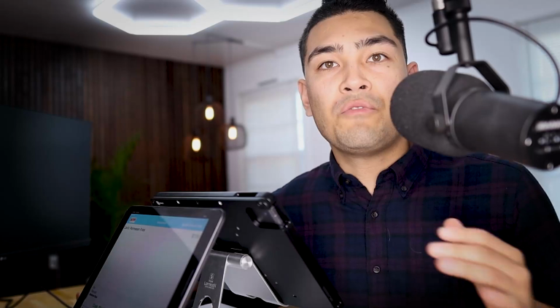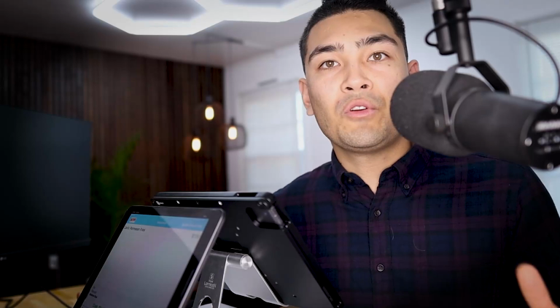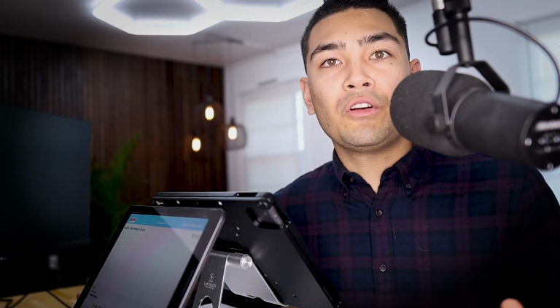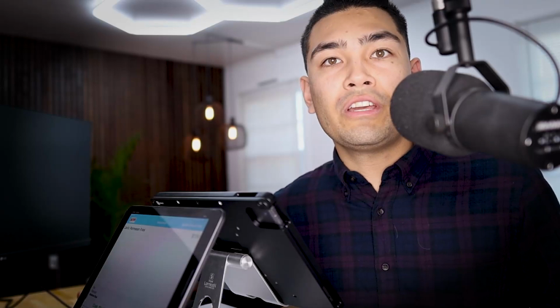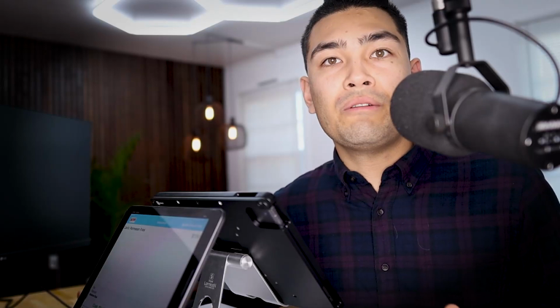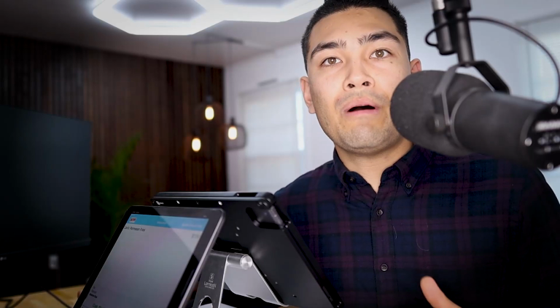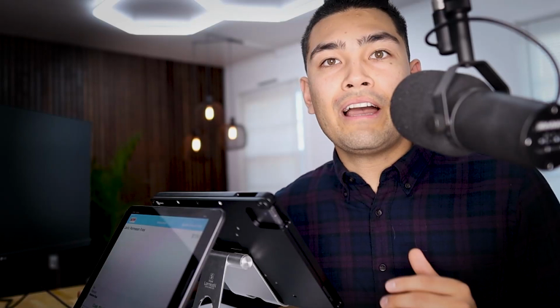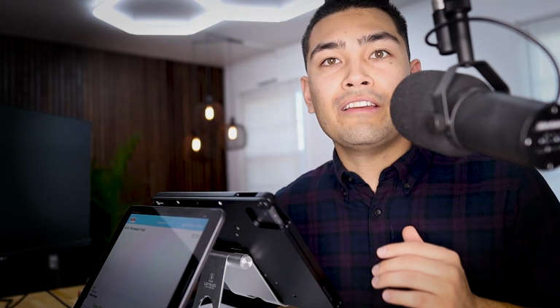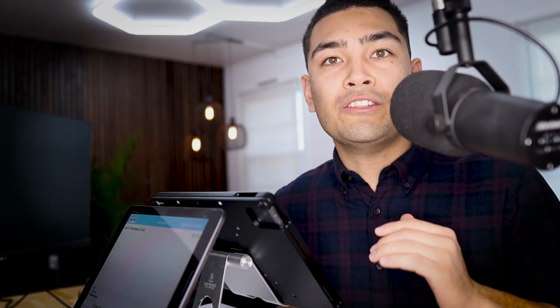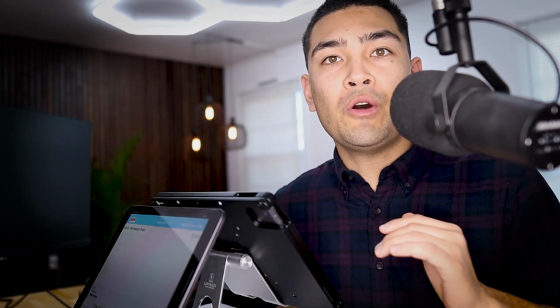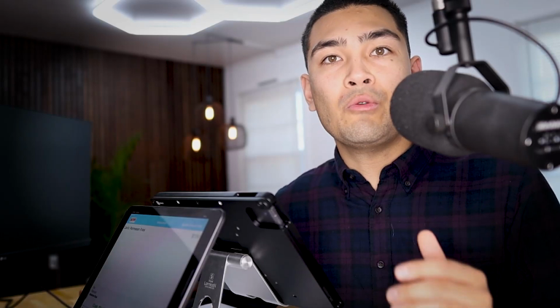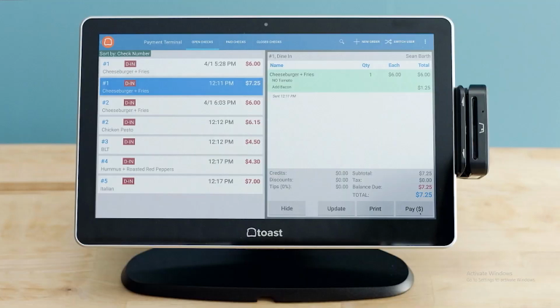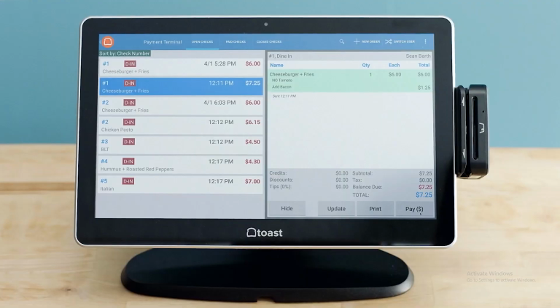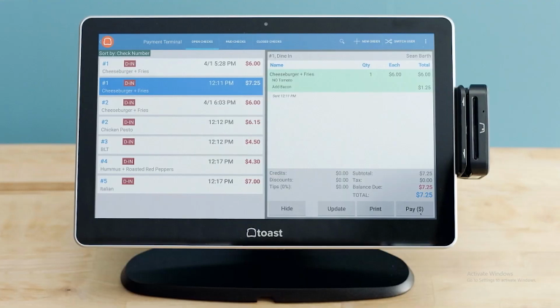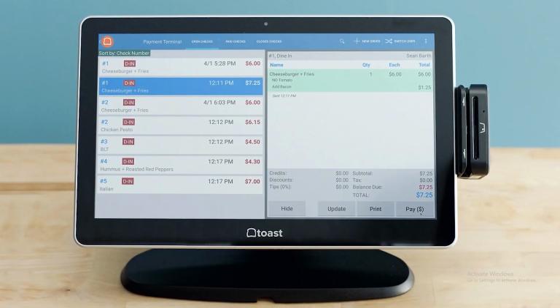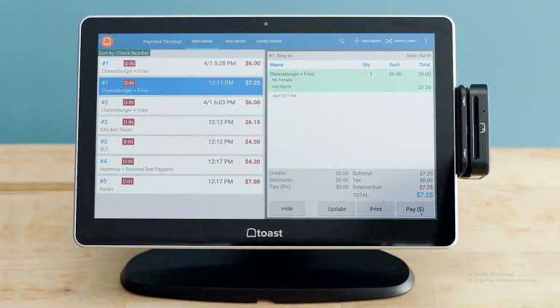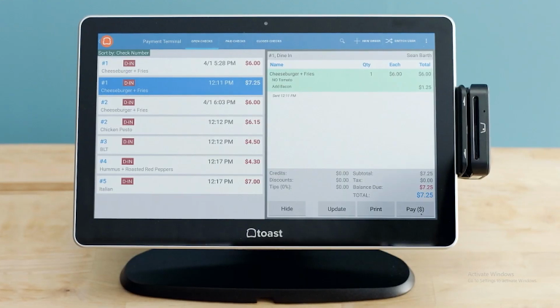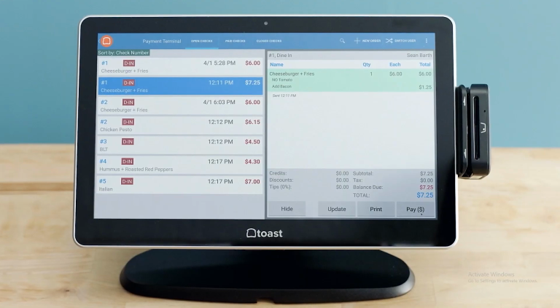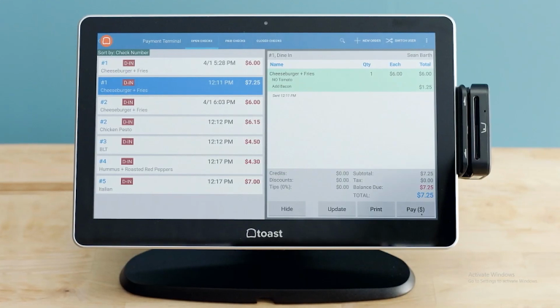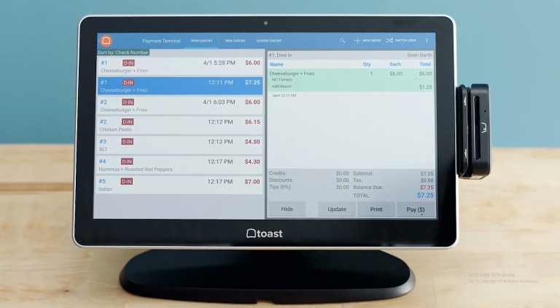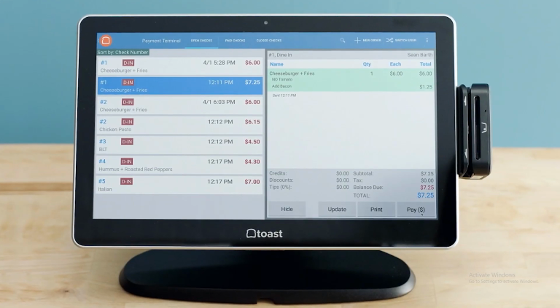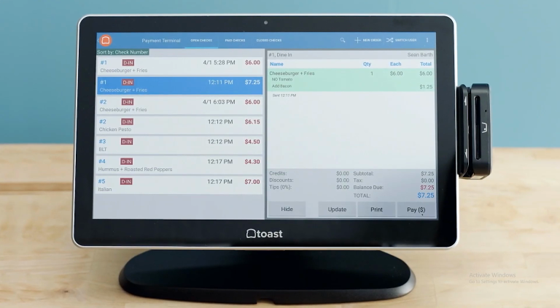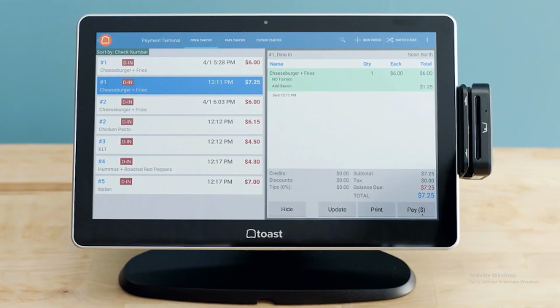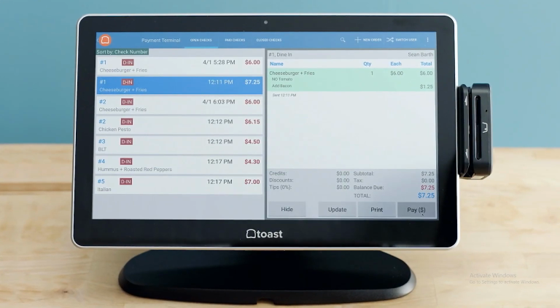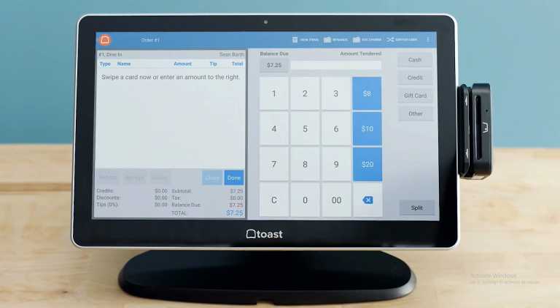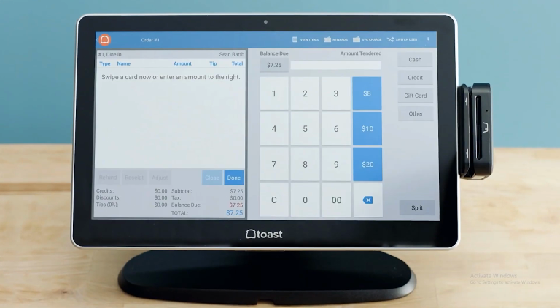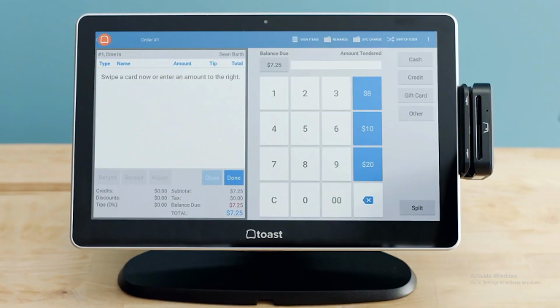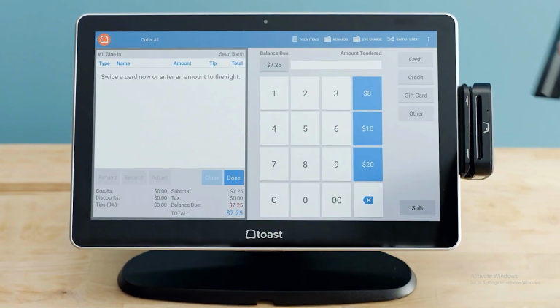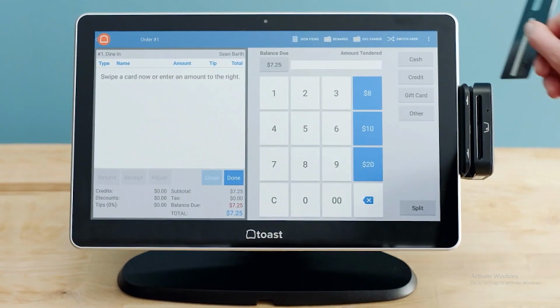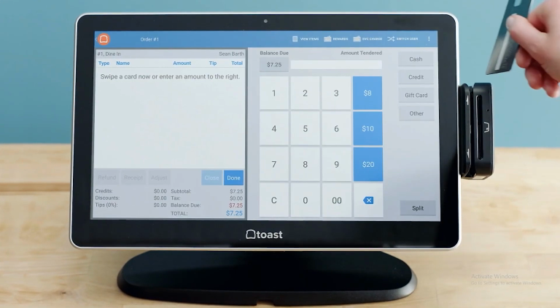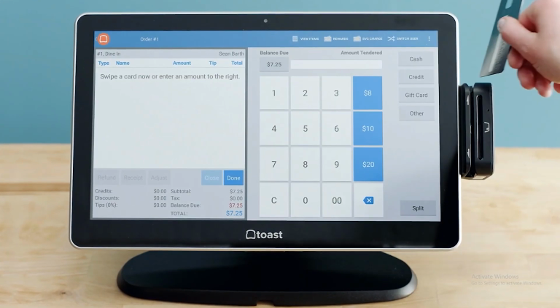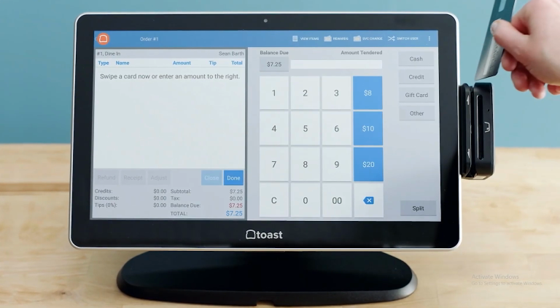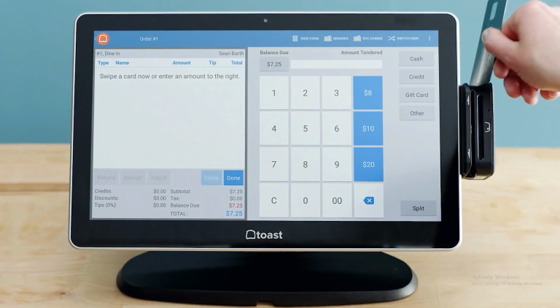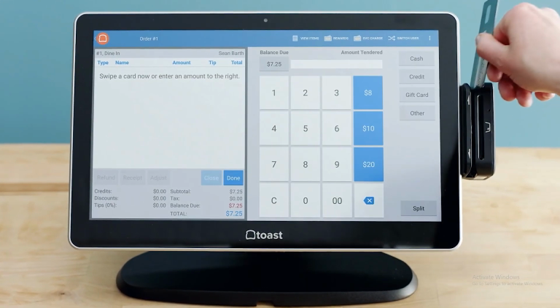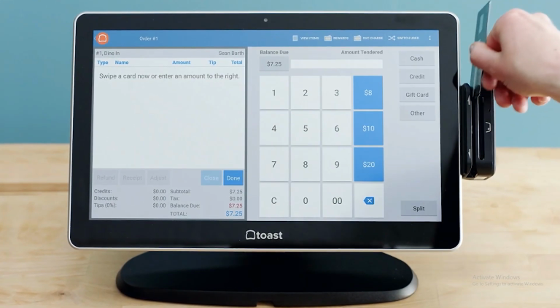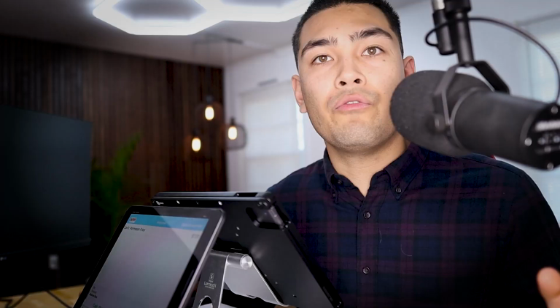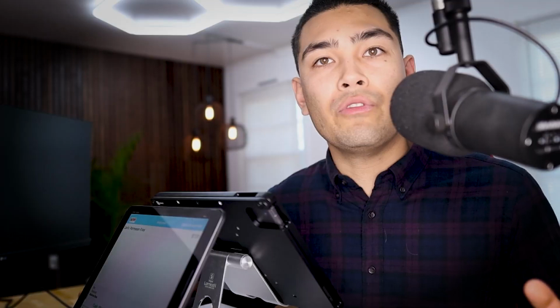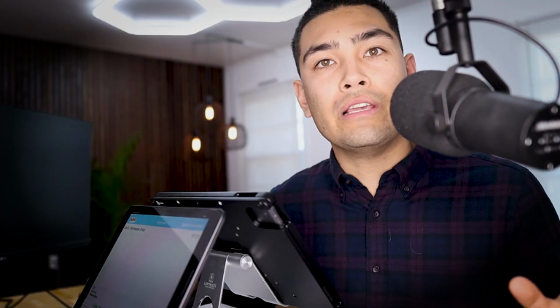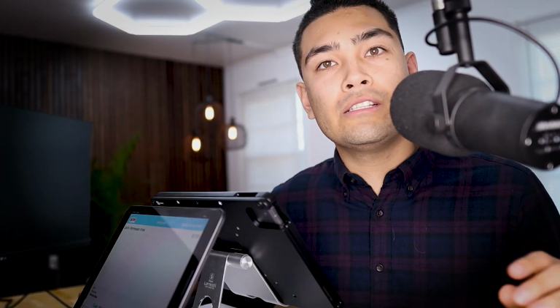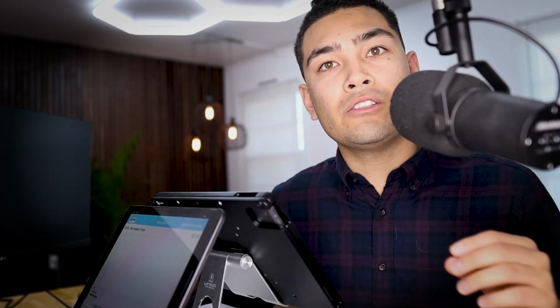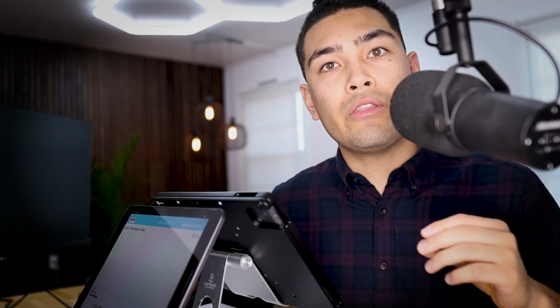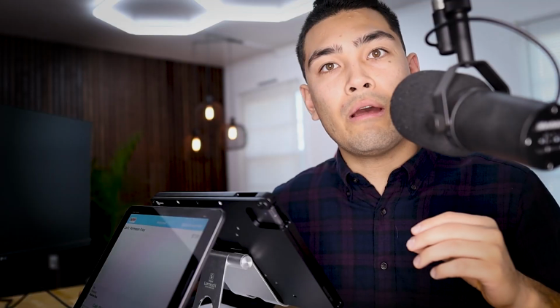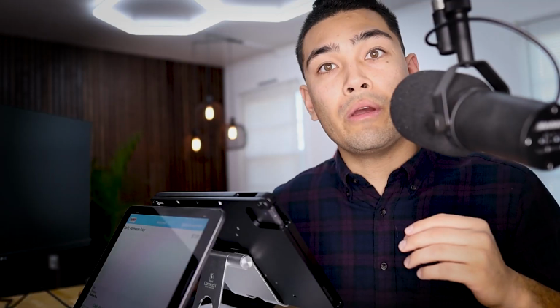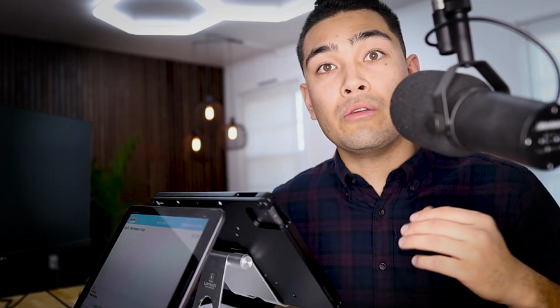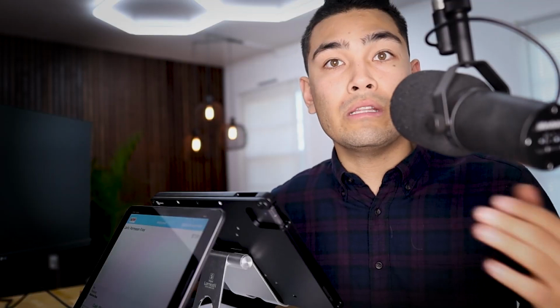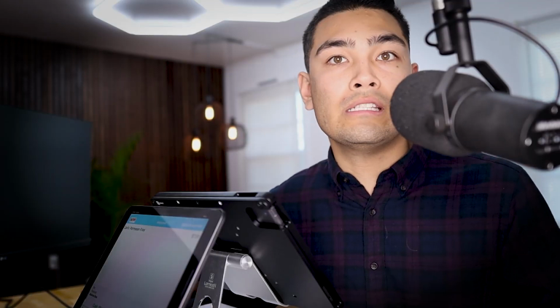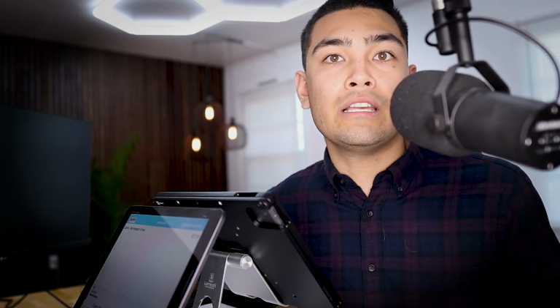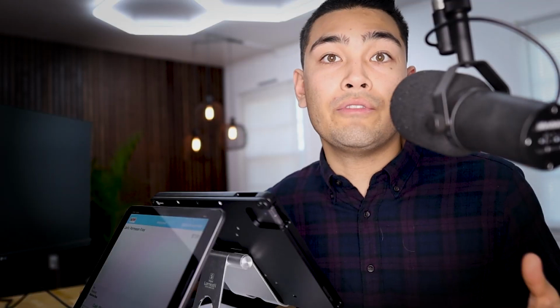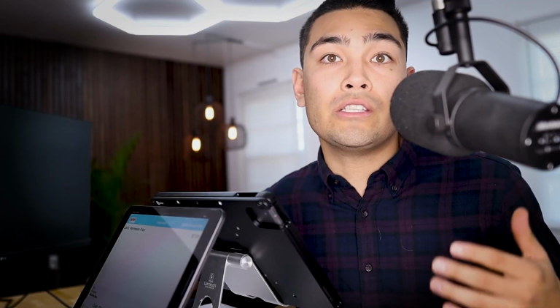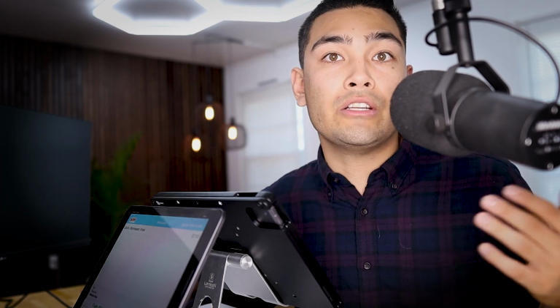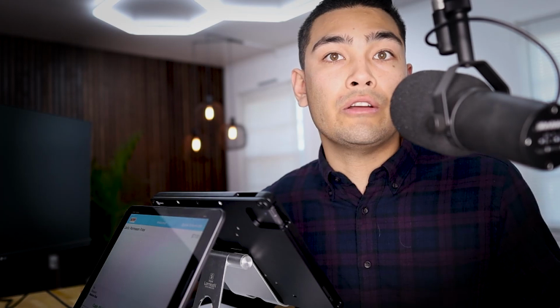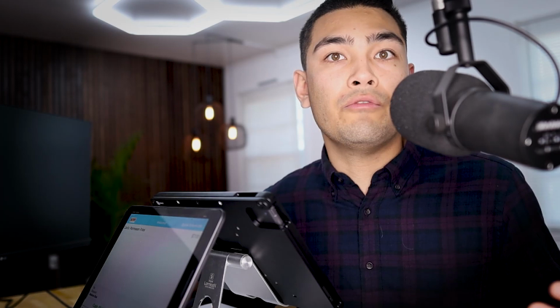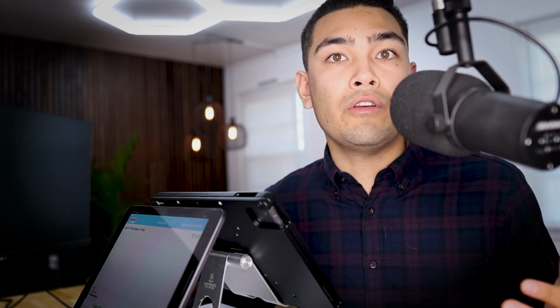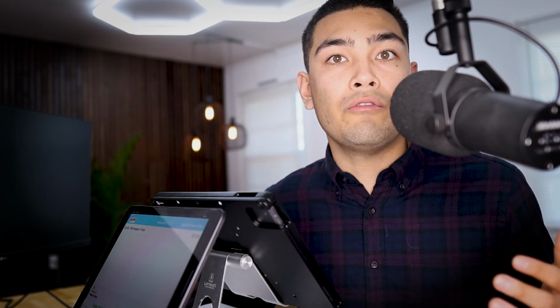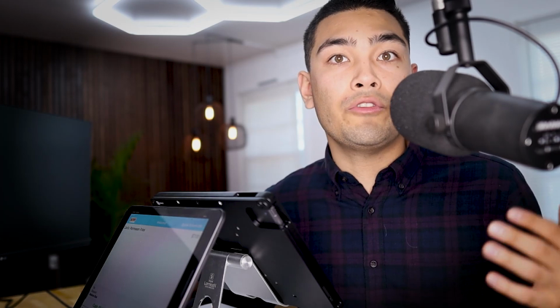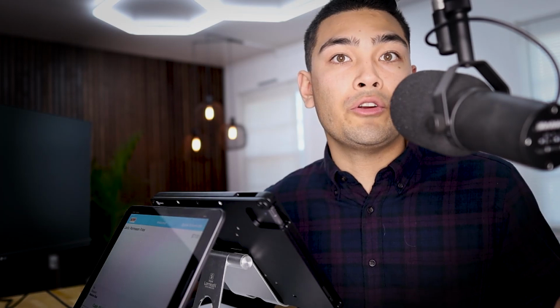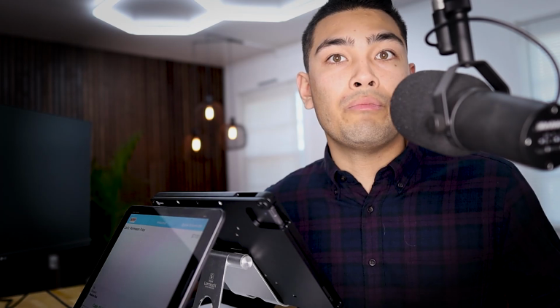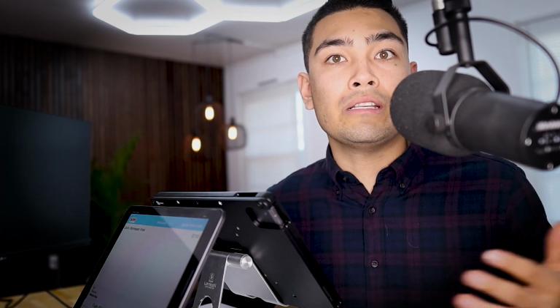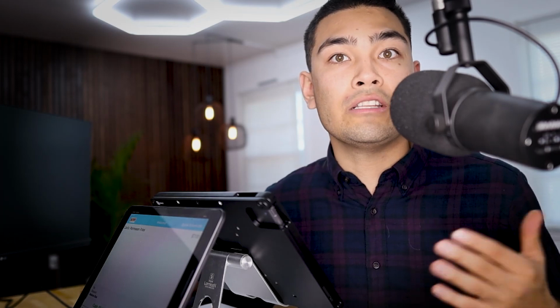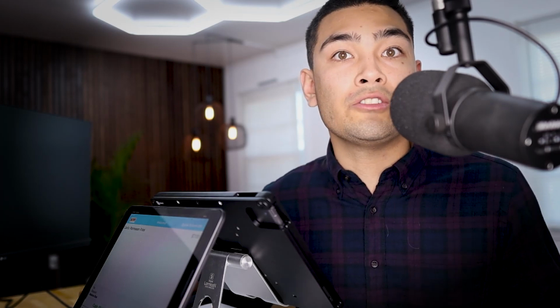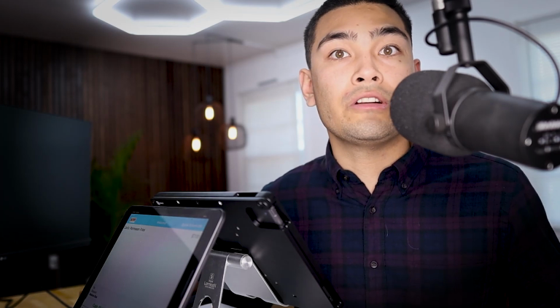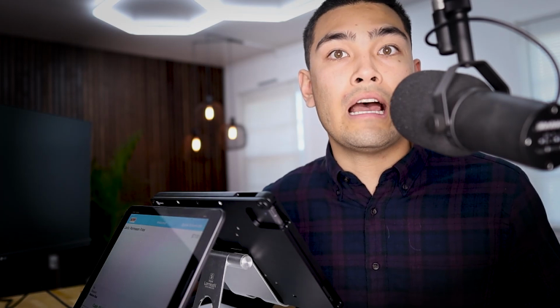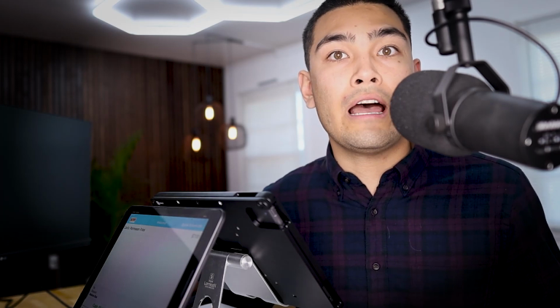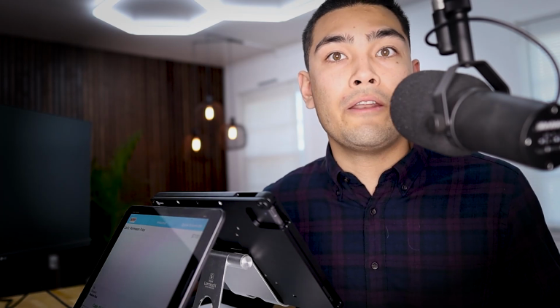If you're looking to buy the Toast POS for your business, I'm going to explain all the fees so that way you can see if it's a good fit for your business or not.